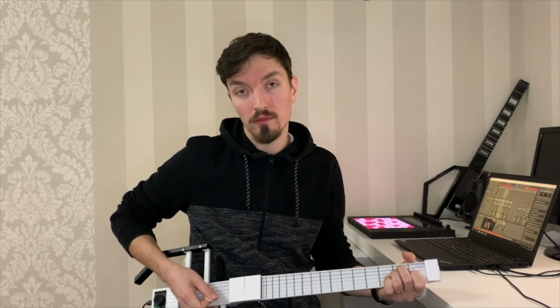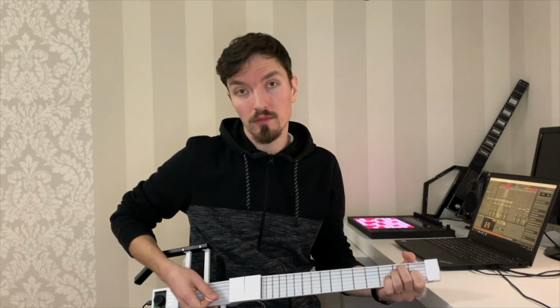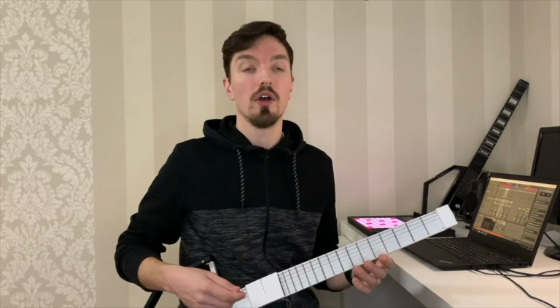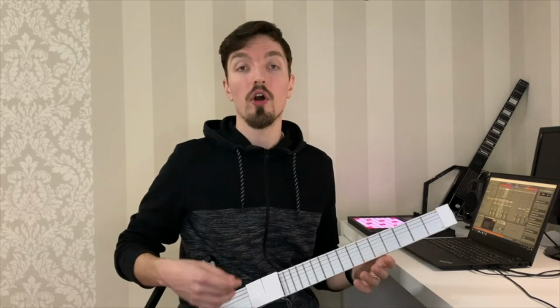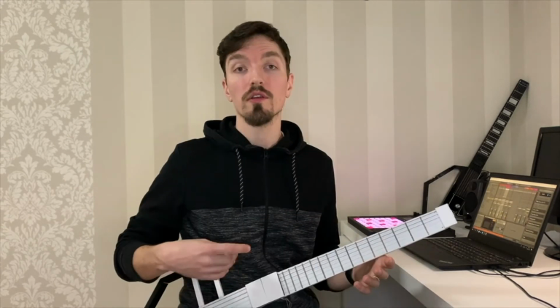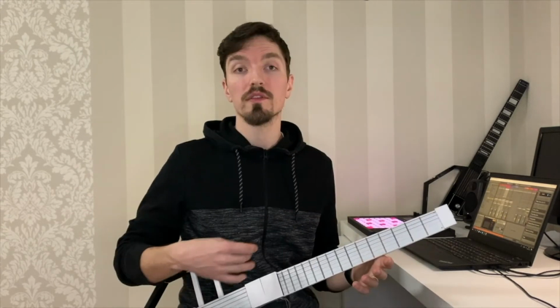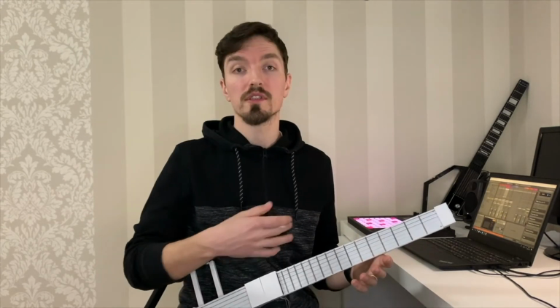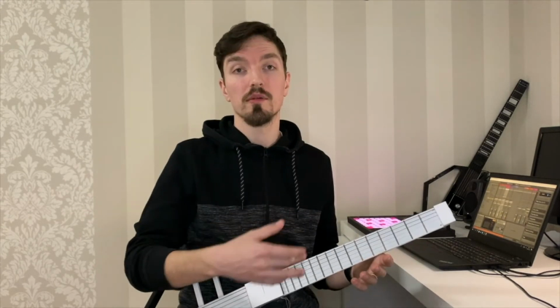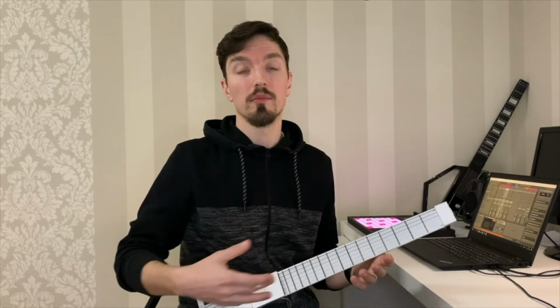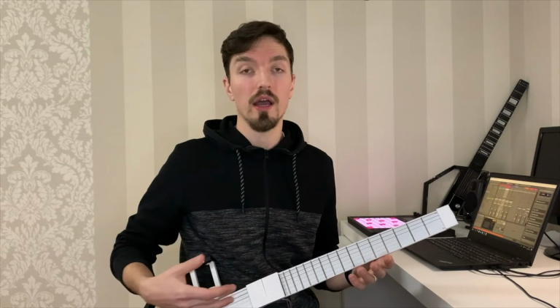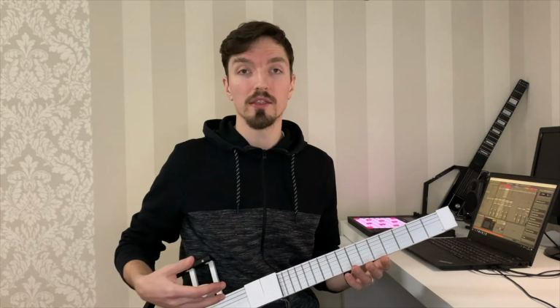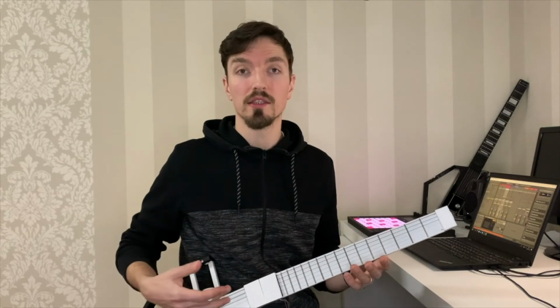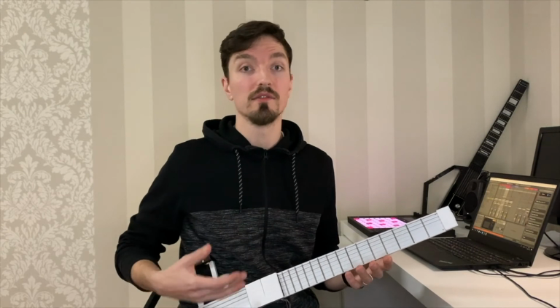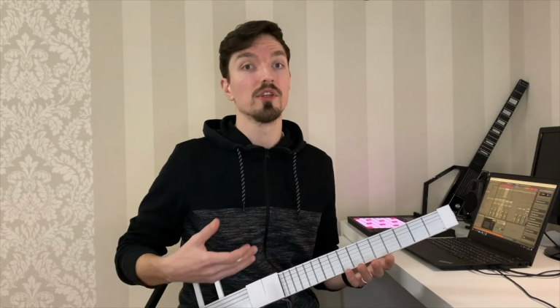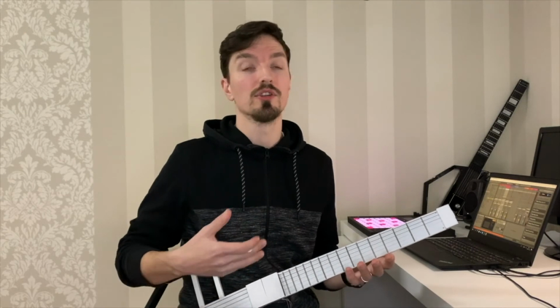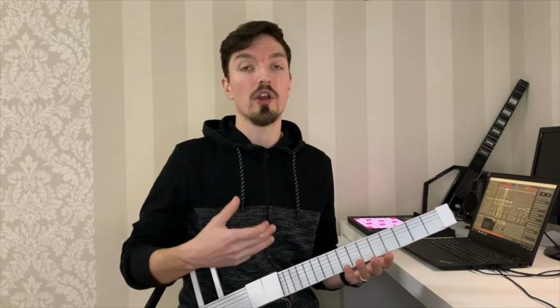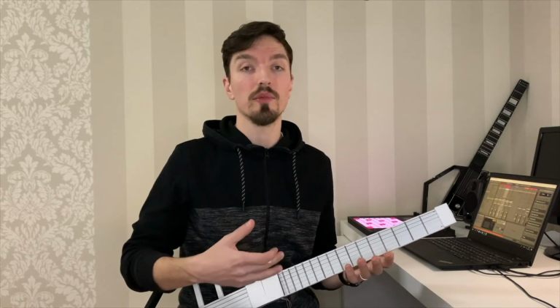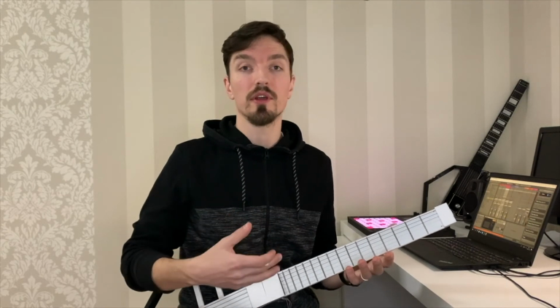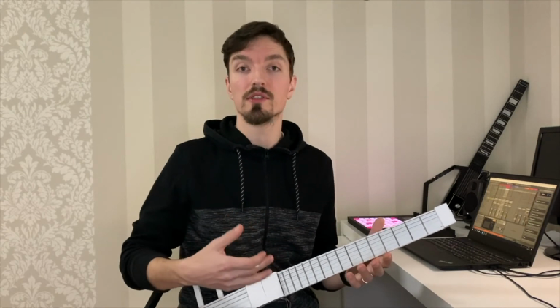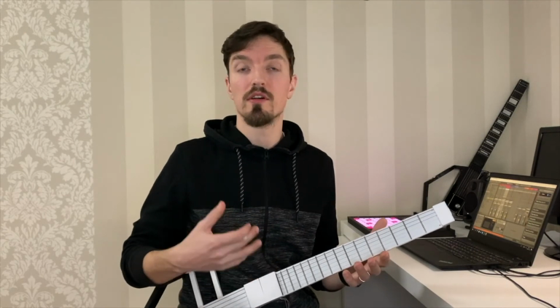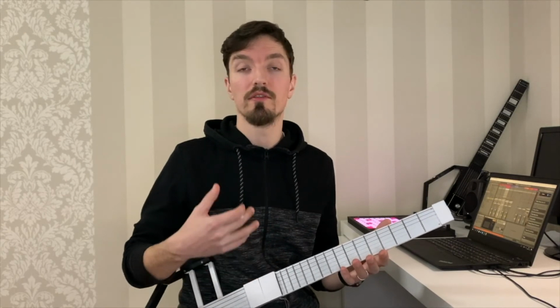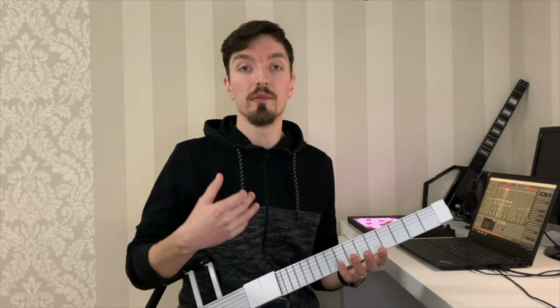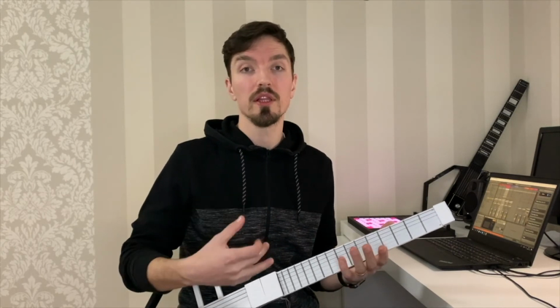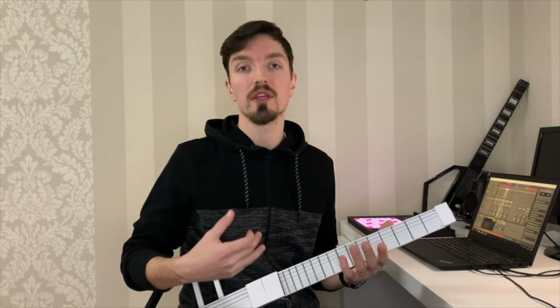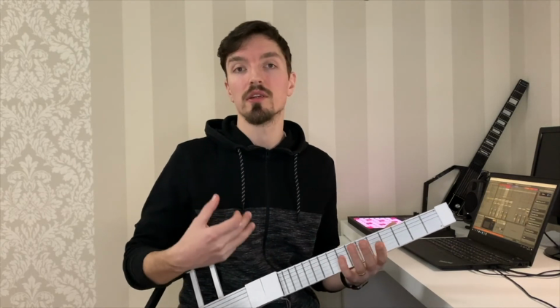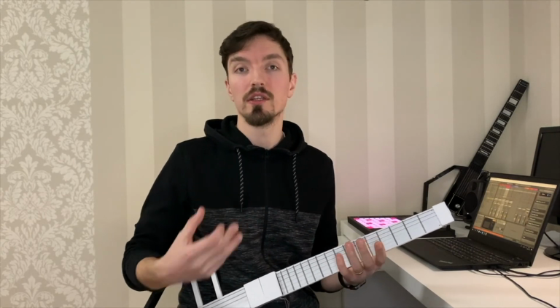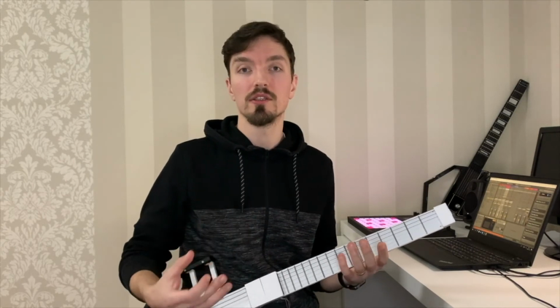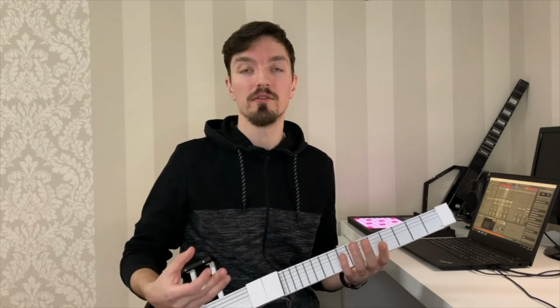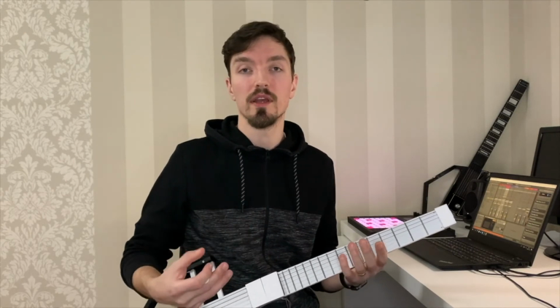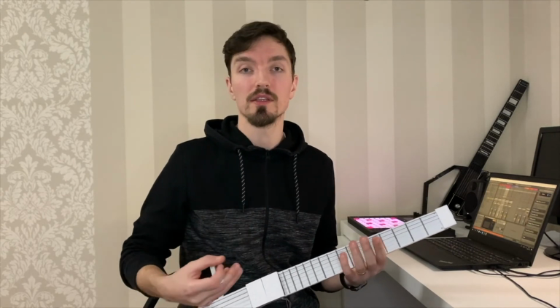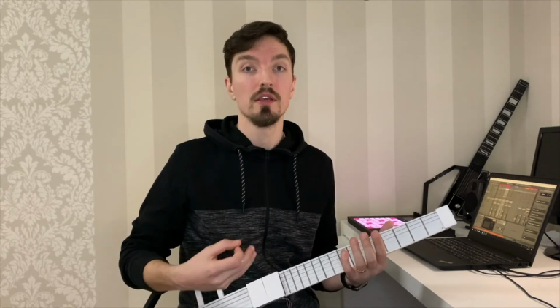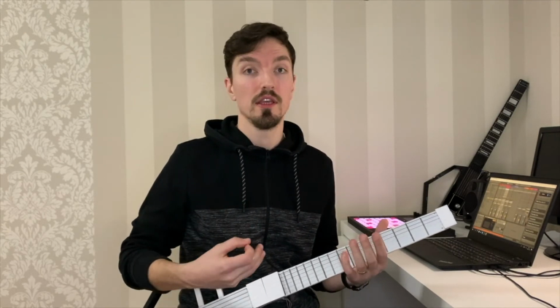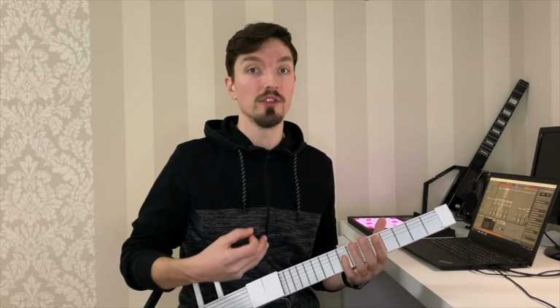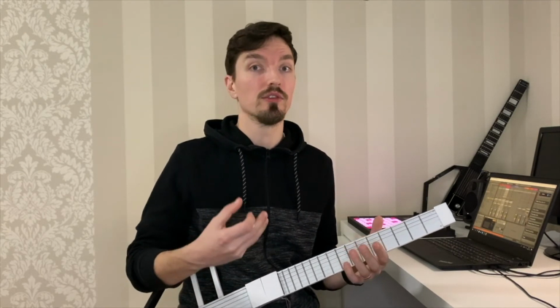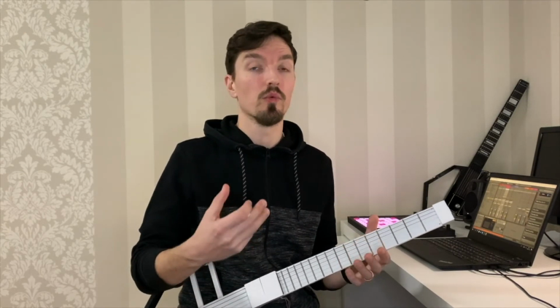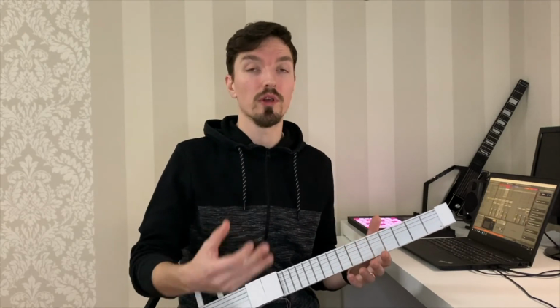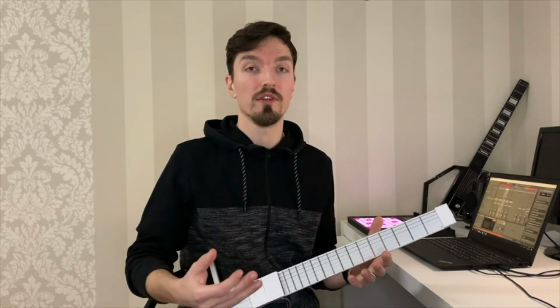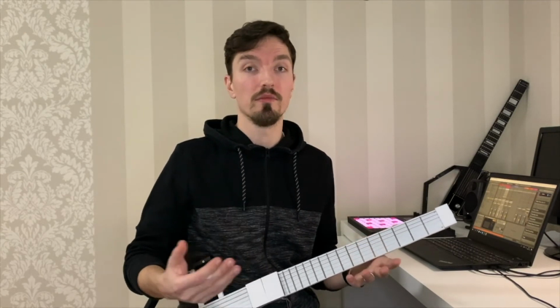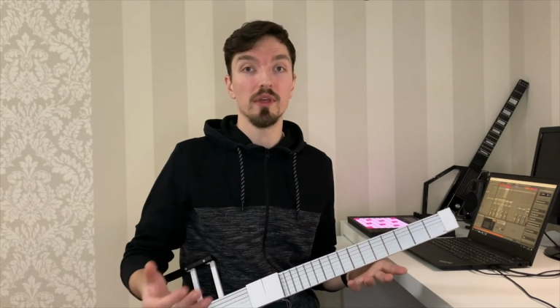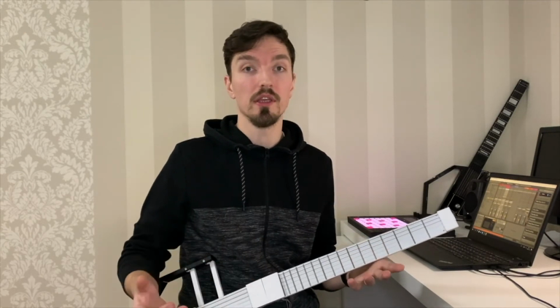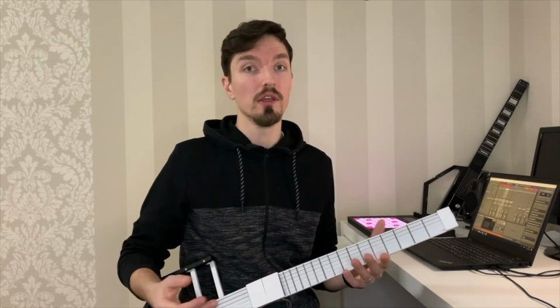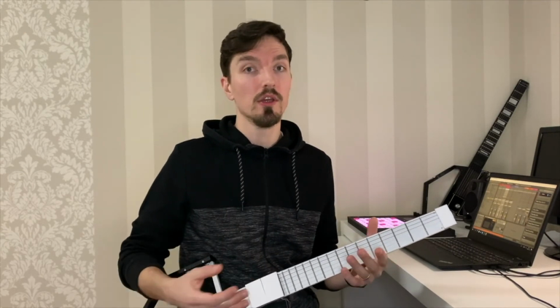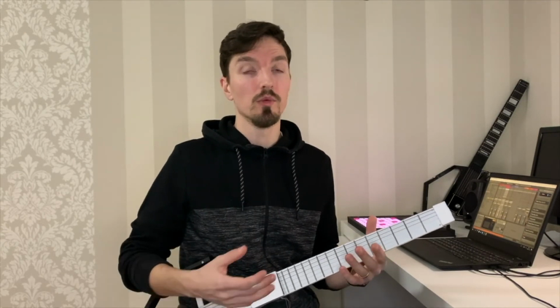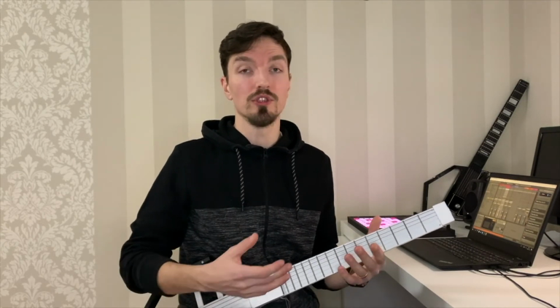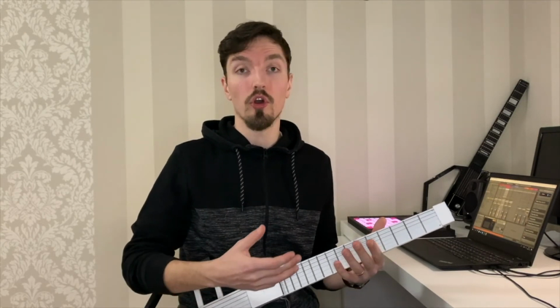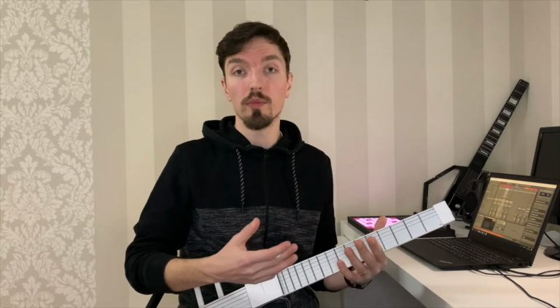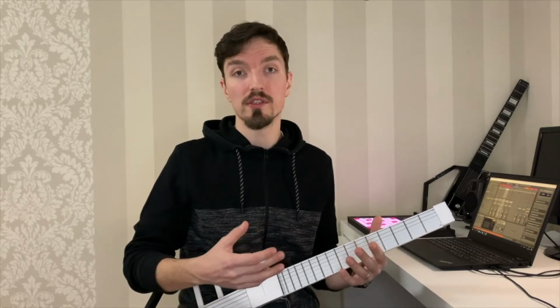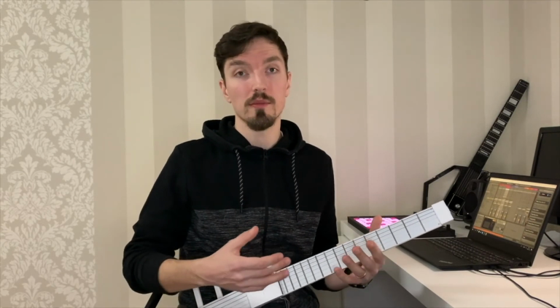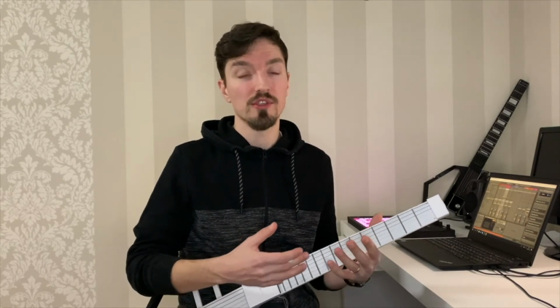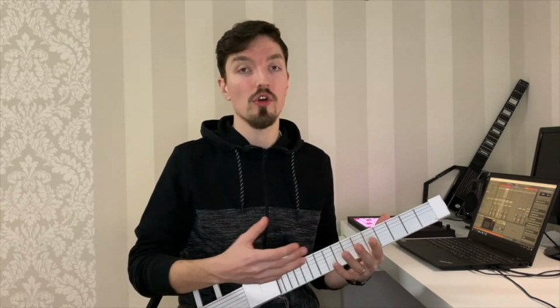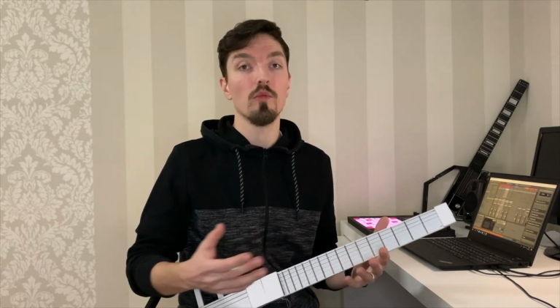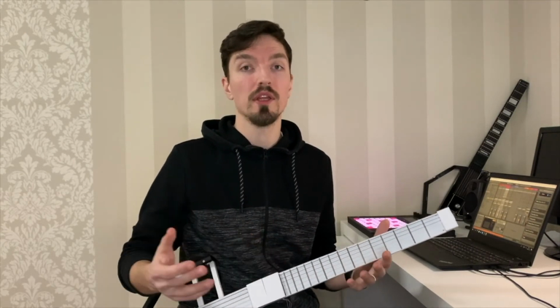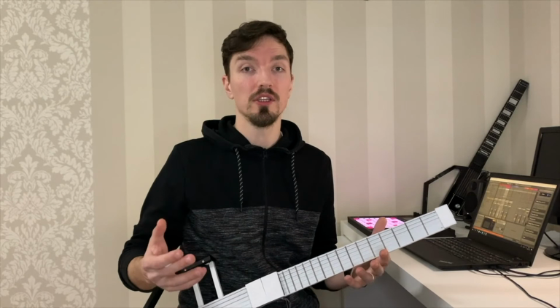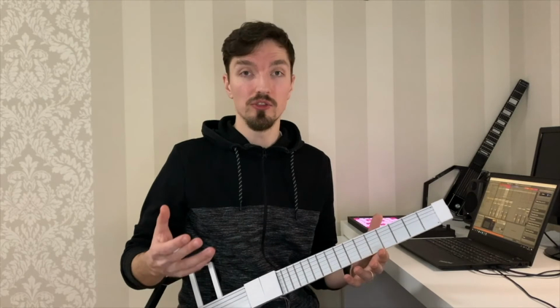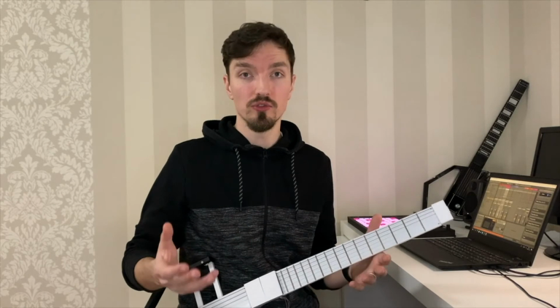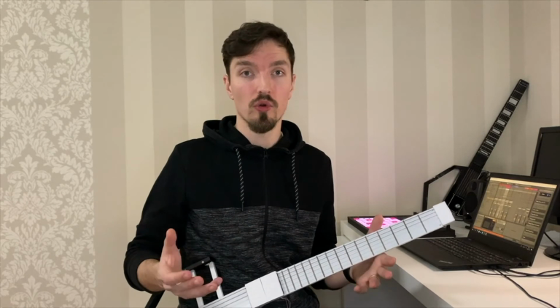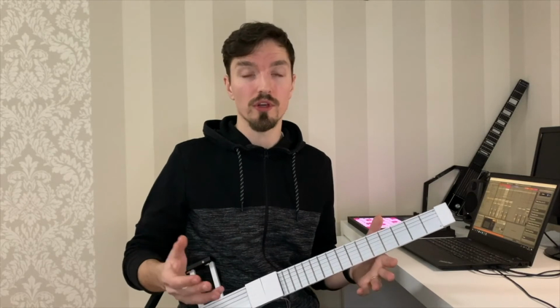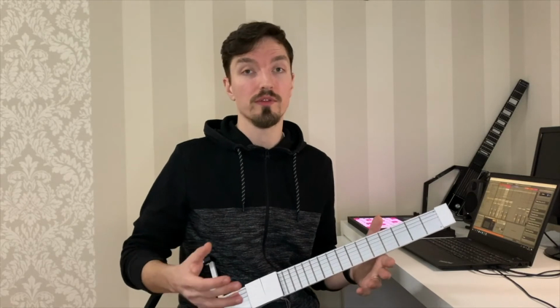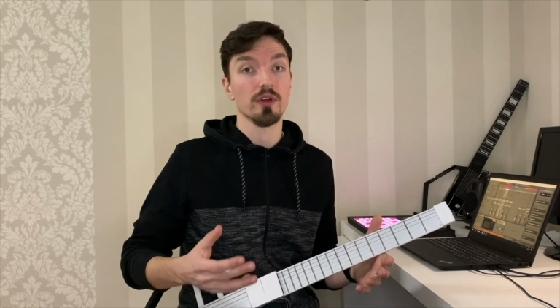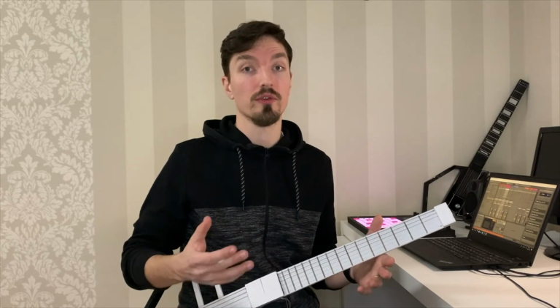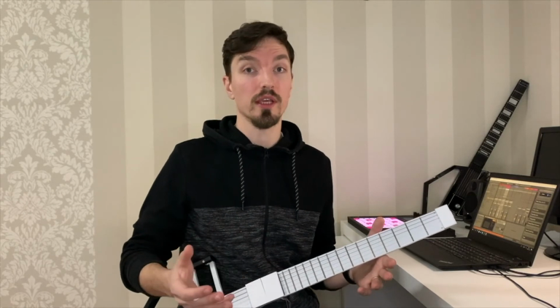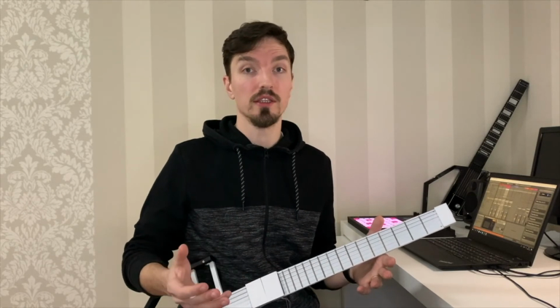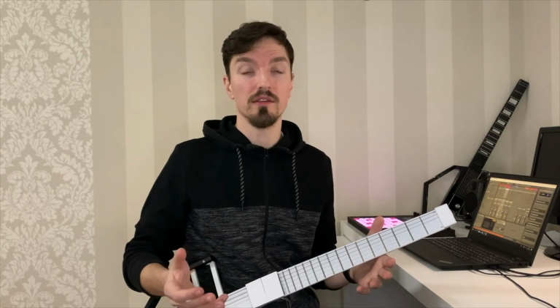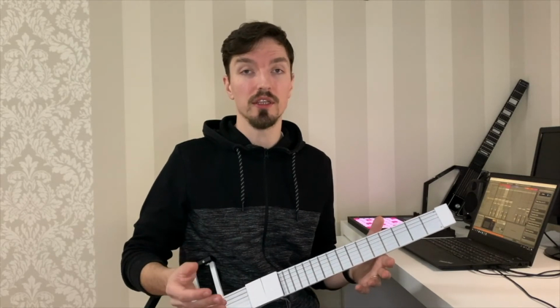All of this combined gives guitar players a familiar interface into the world of MIDI, which opens up so many new doors for creativity.